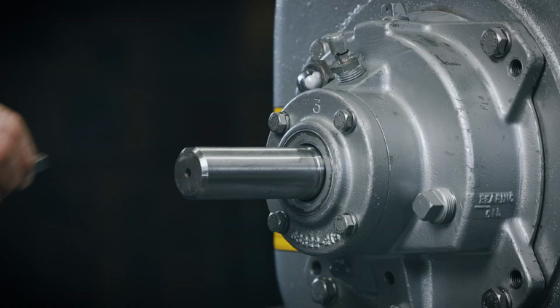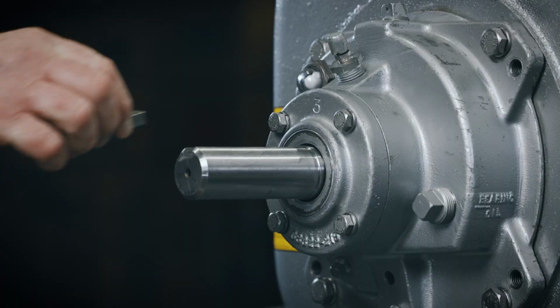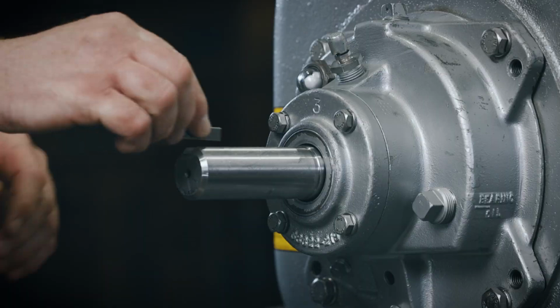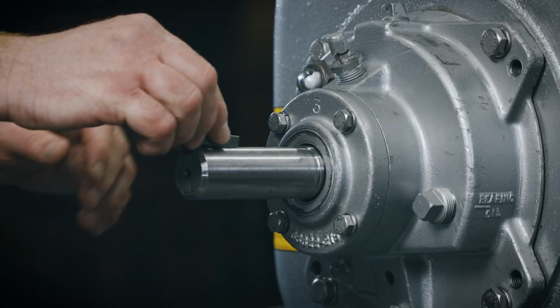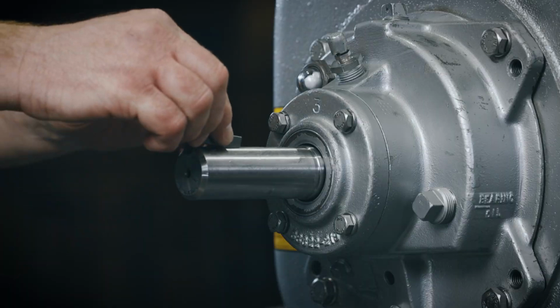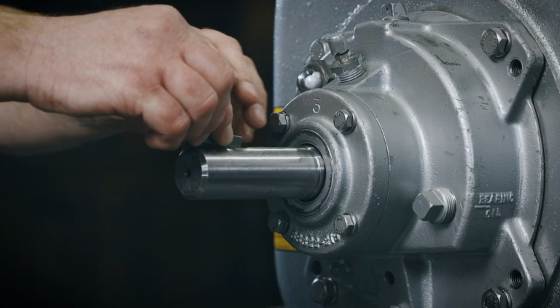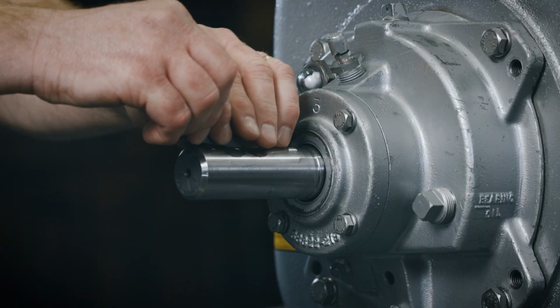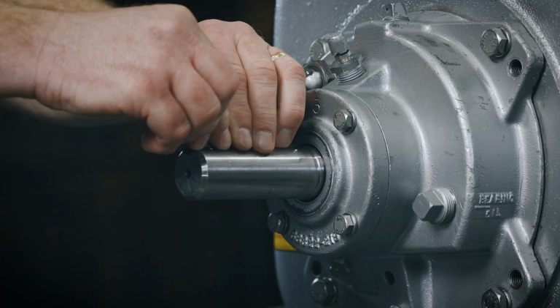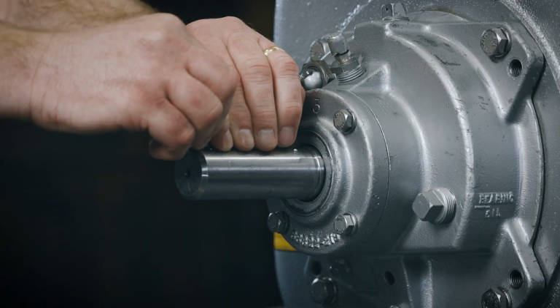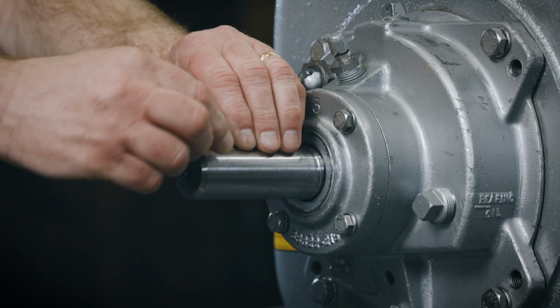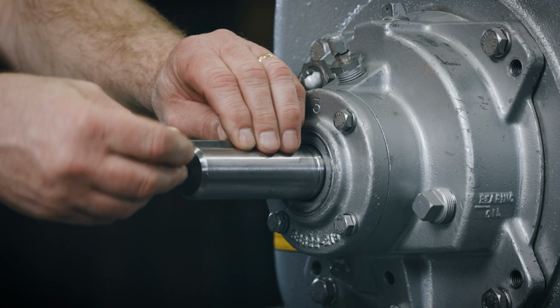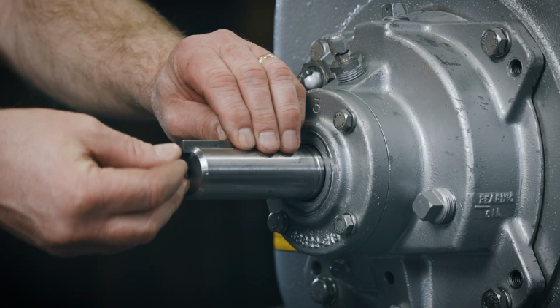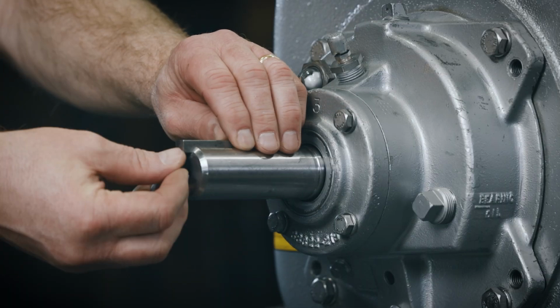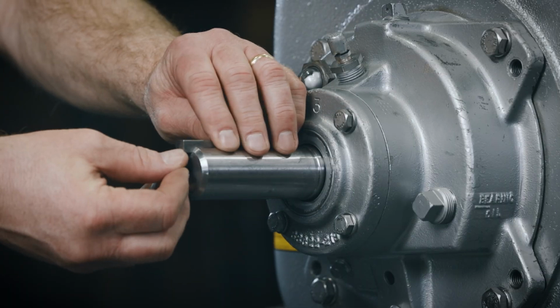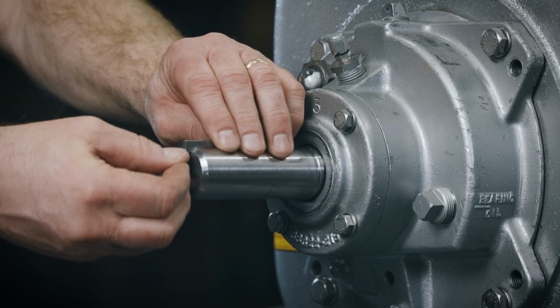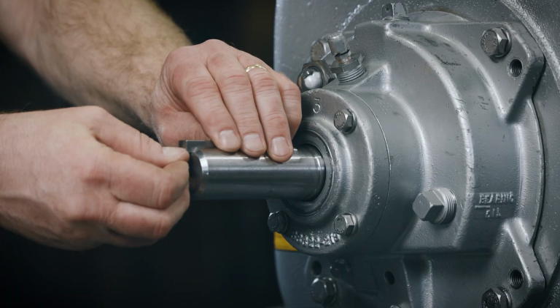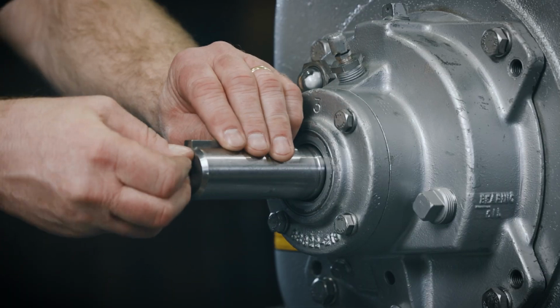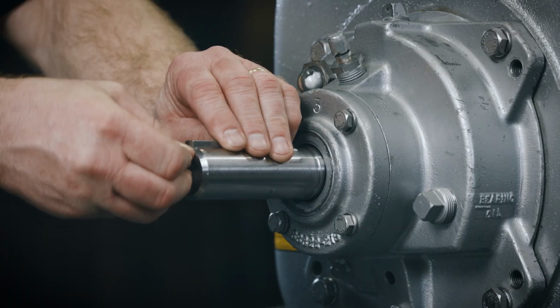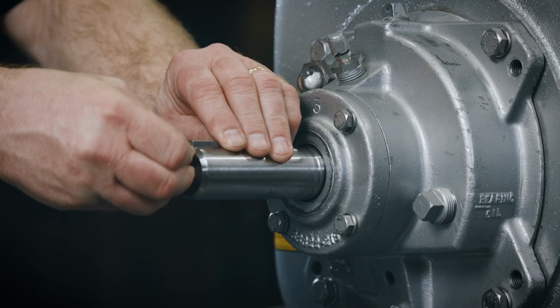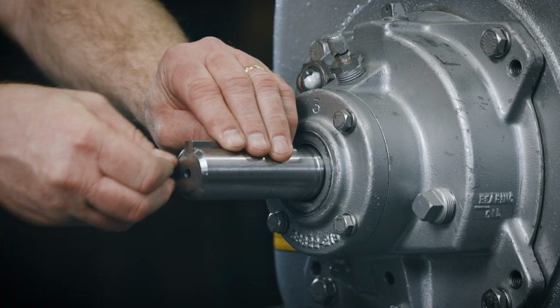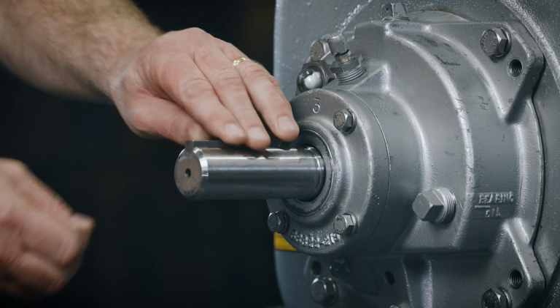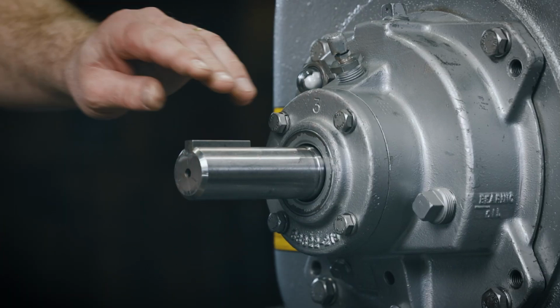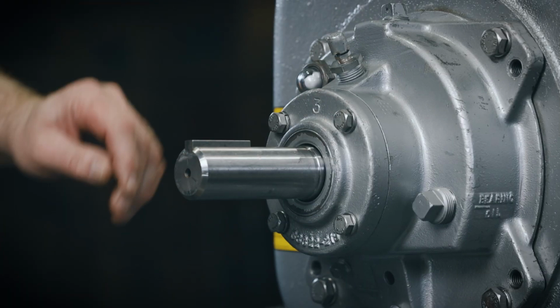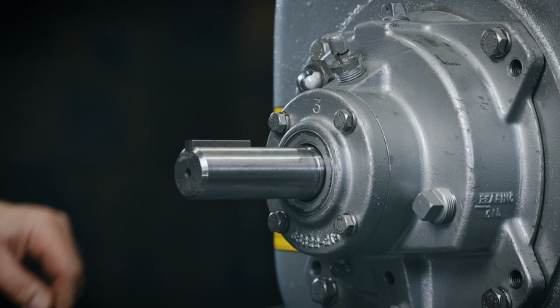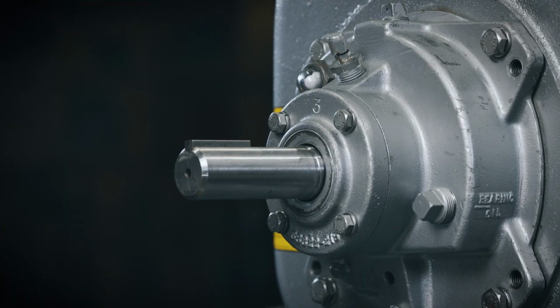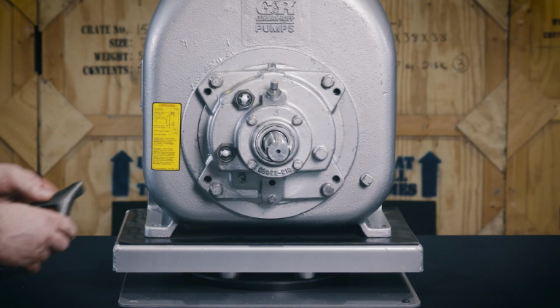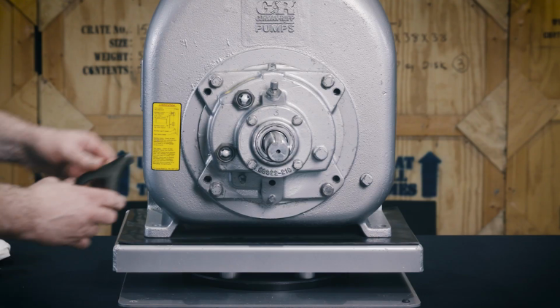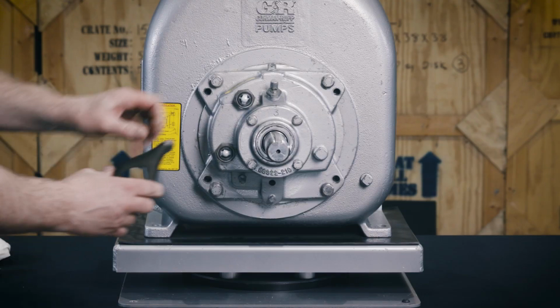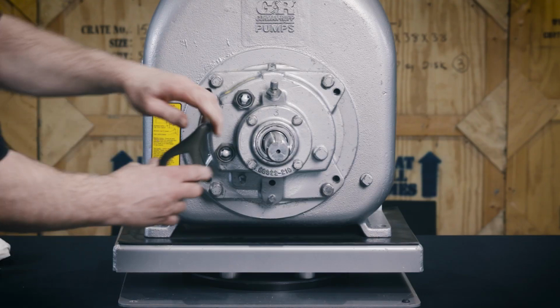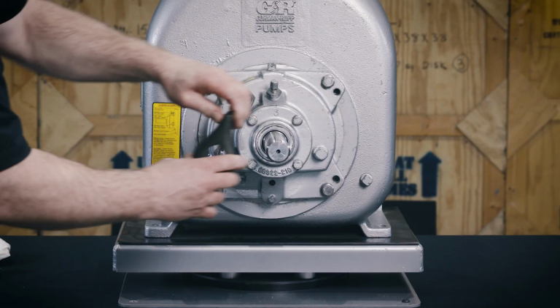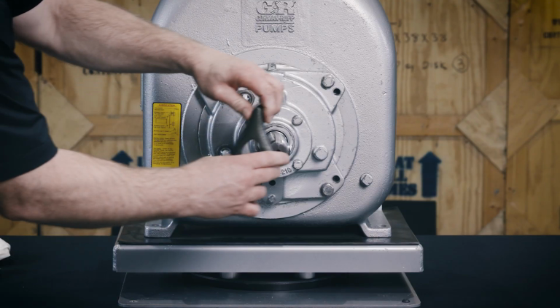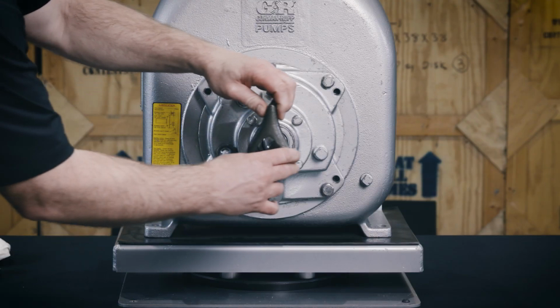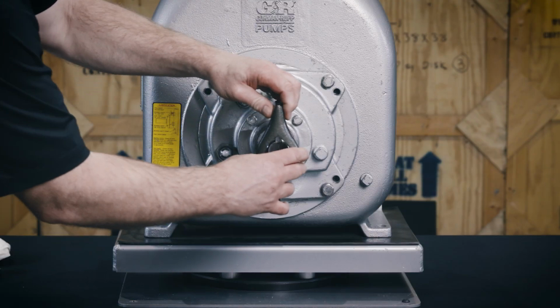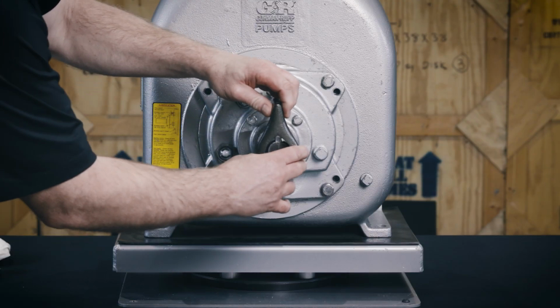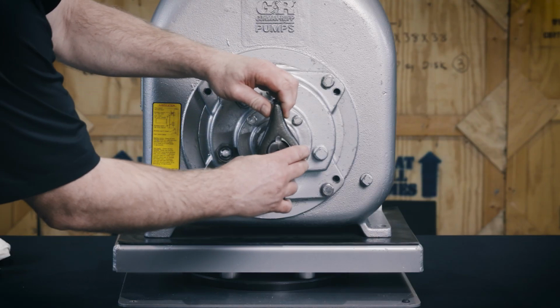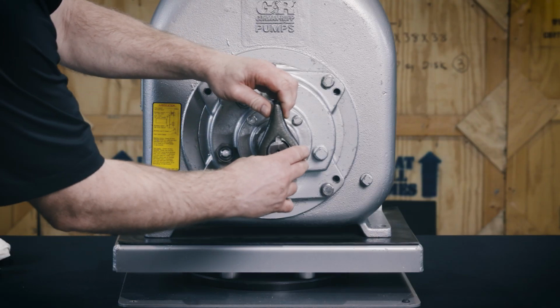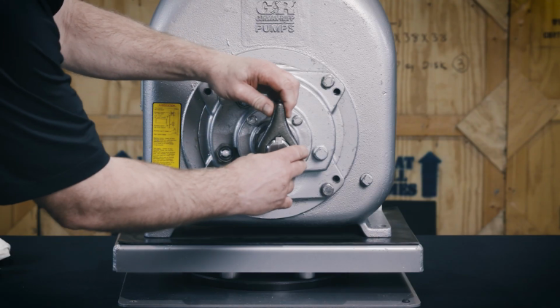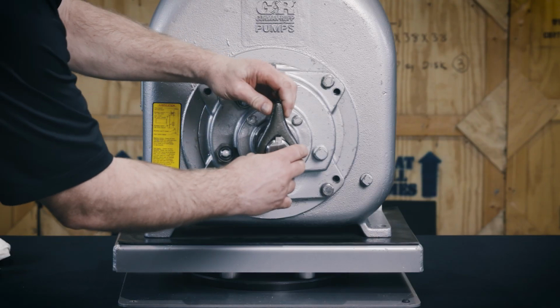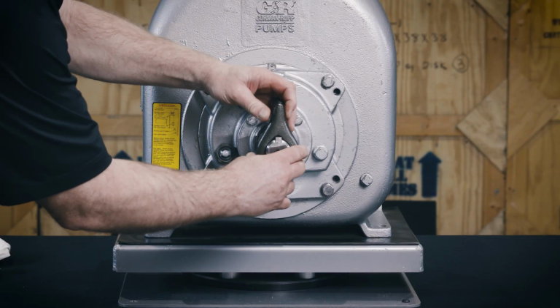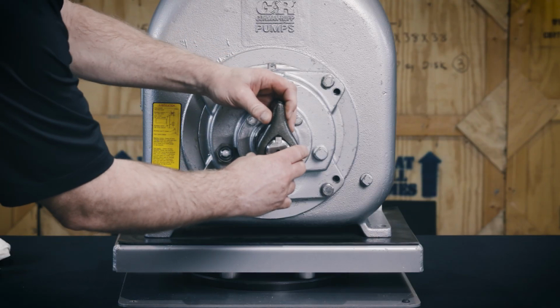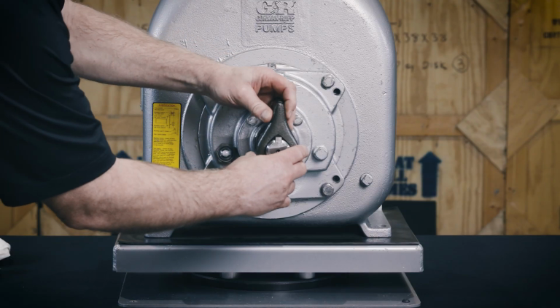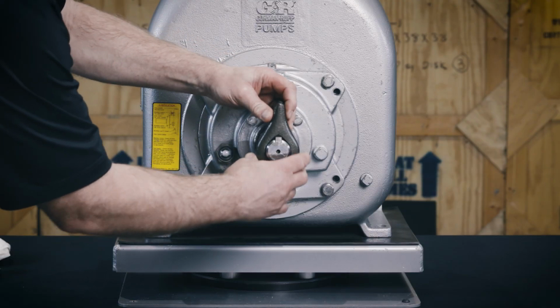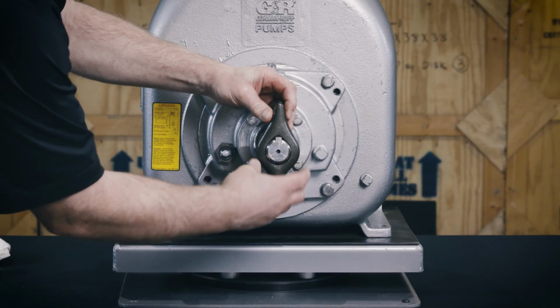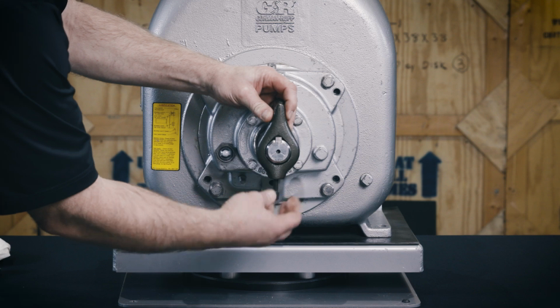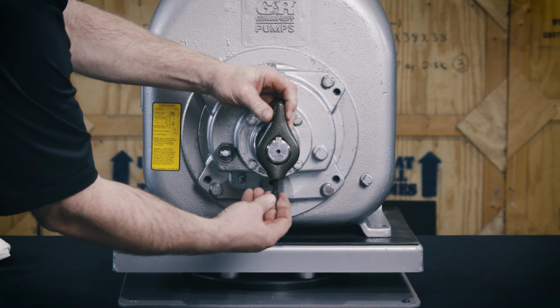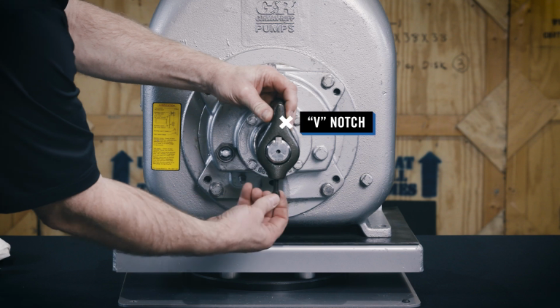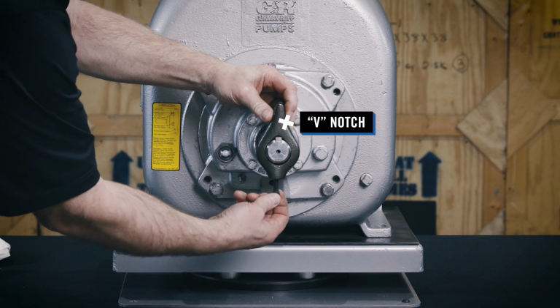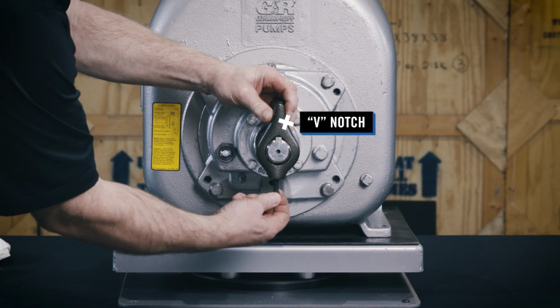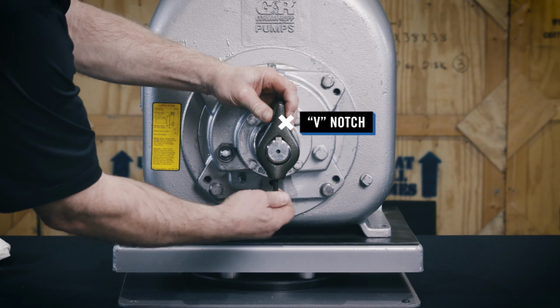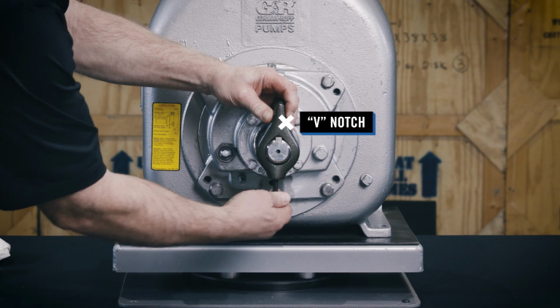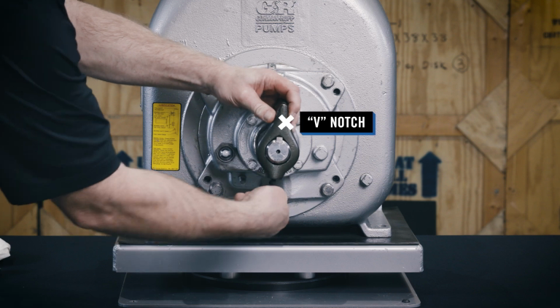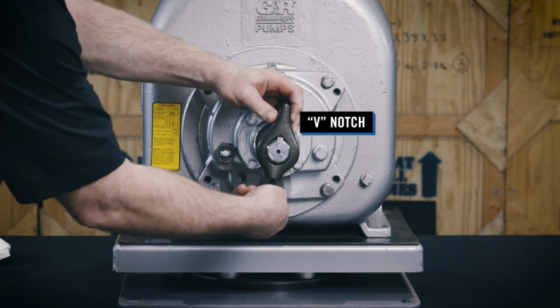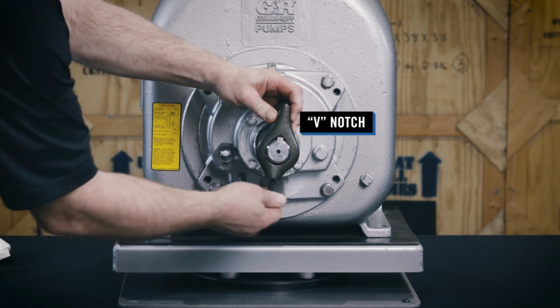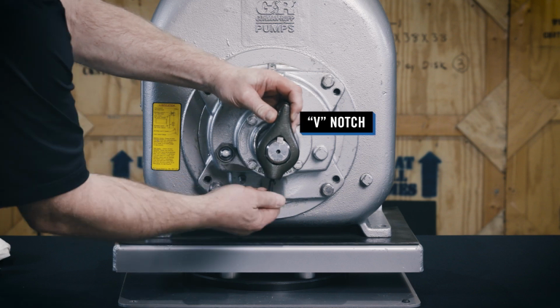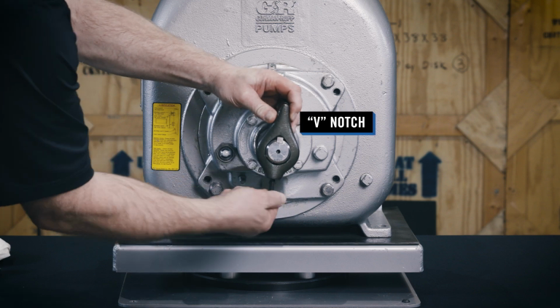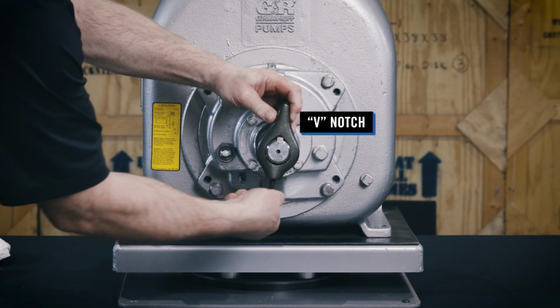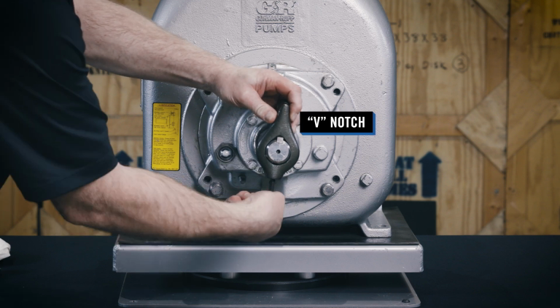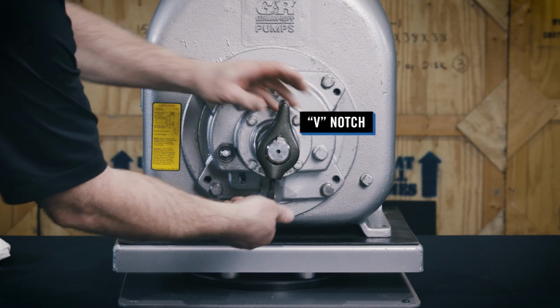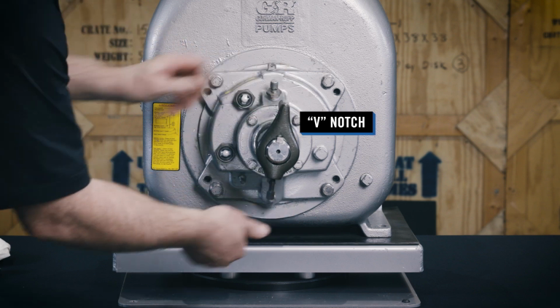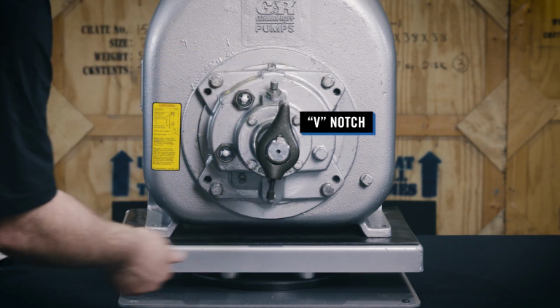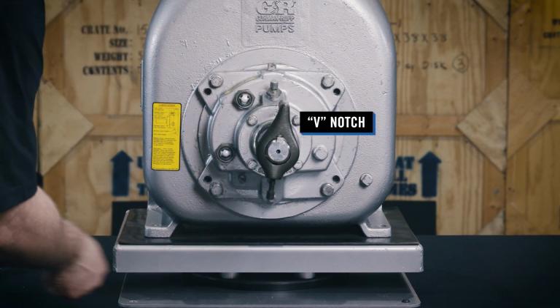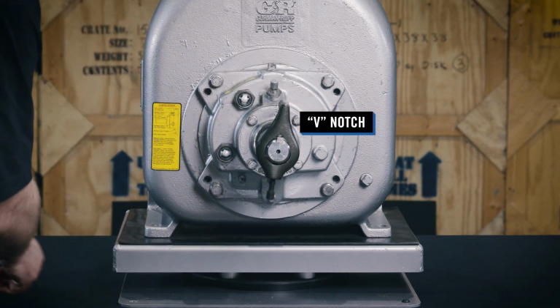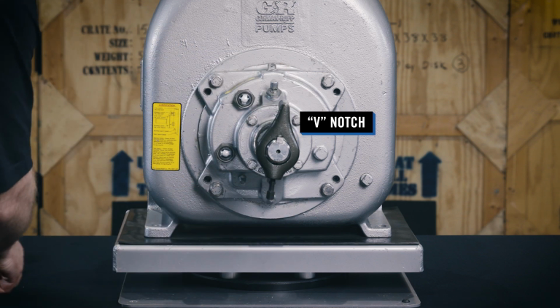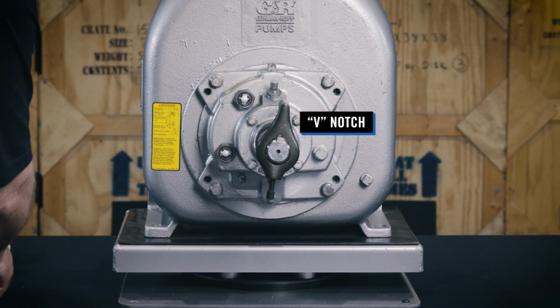Install the shaft key, then install a lathe dog on the drive end of the shaft with the V-notch positioned over the shaft key.